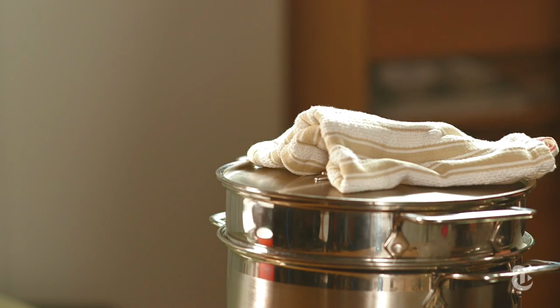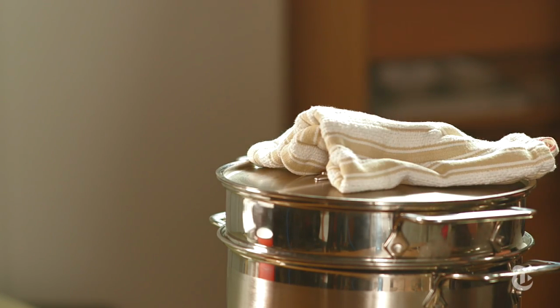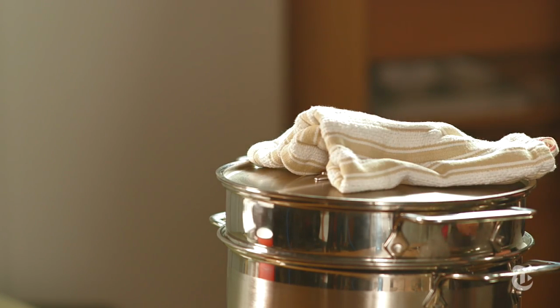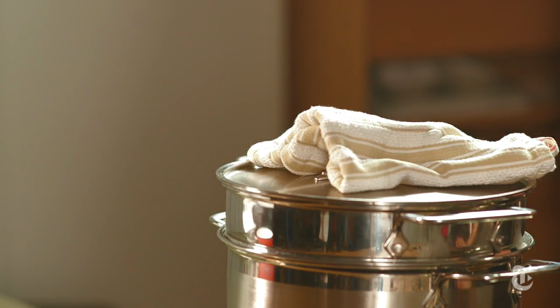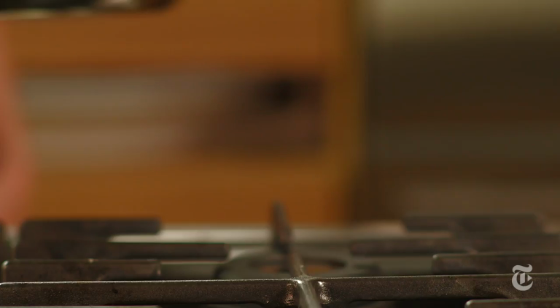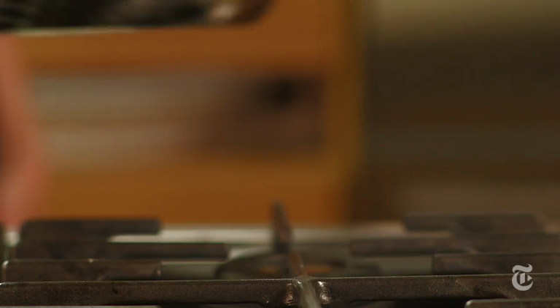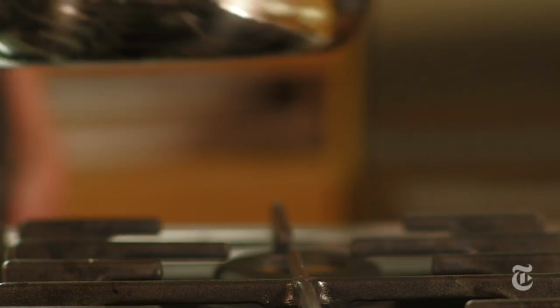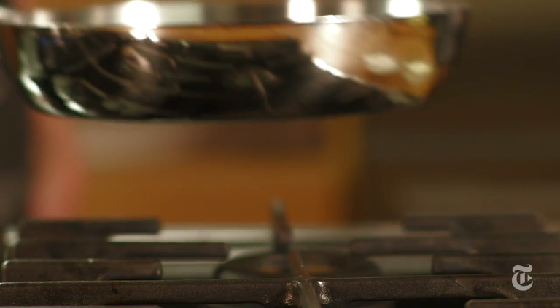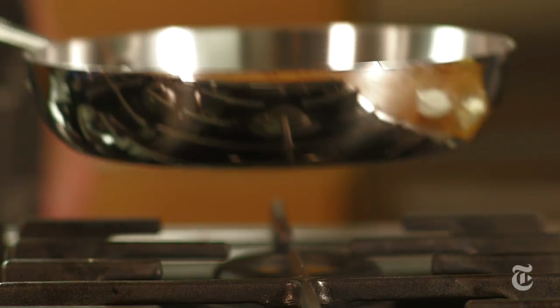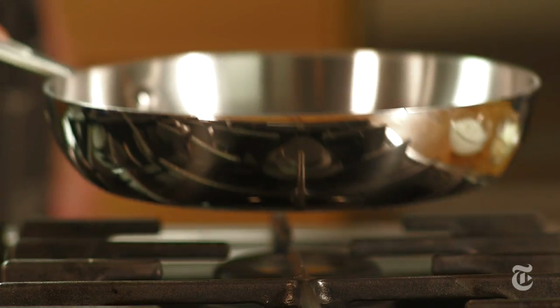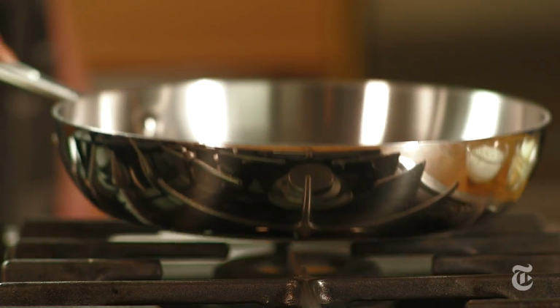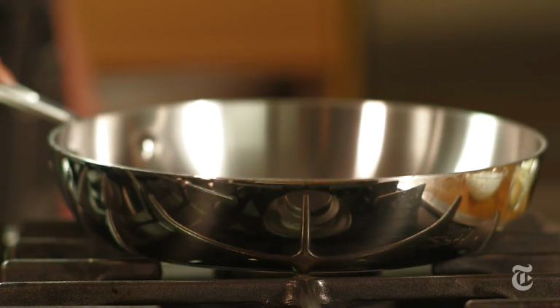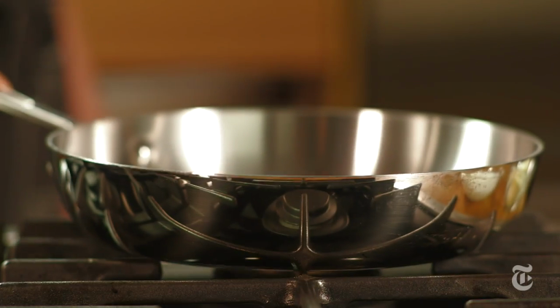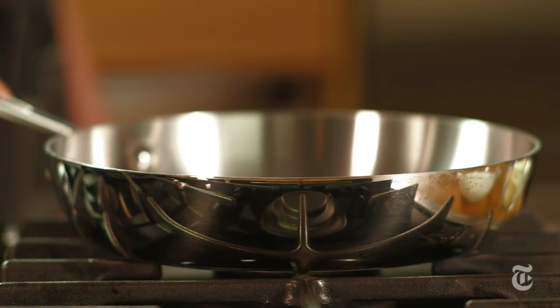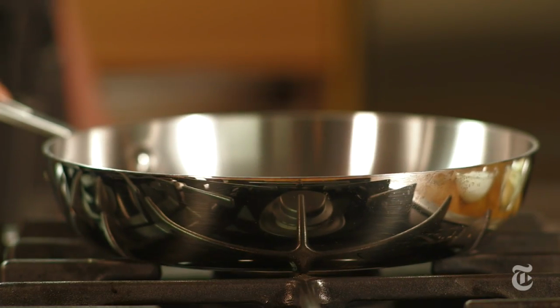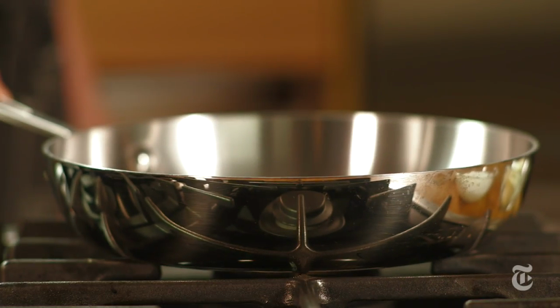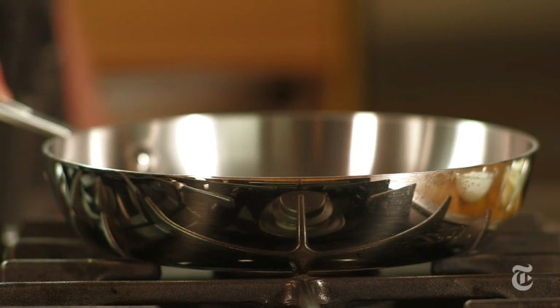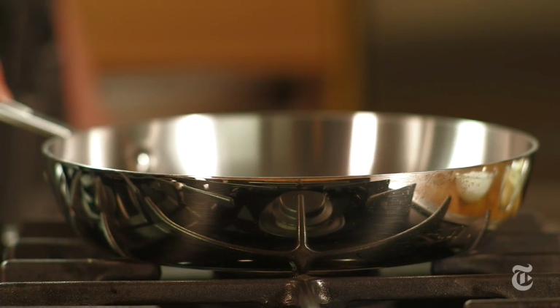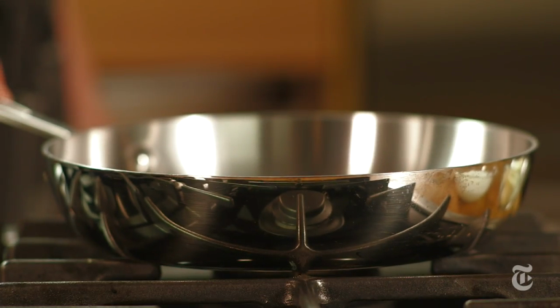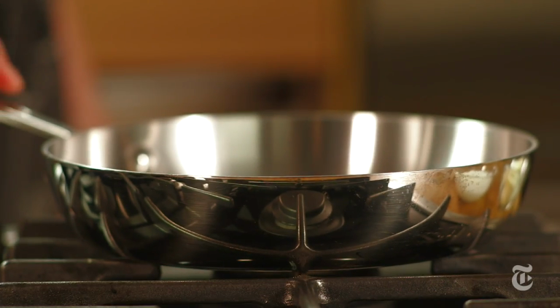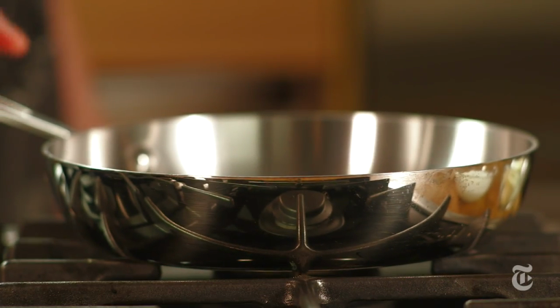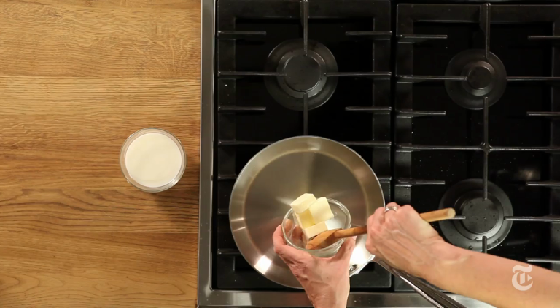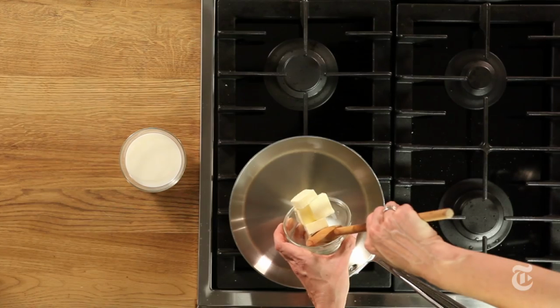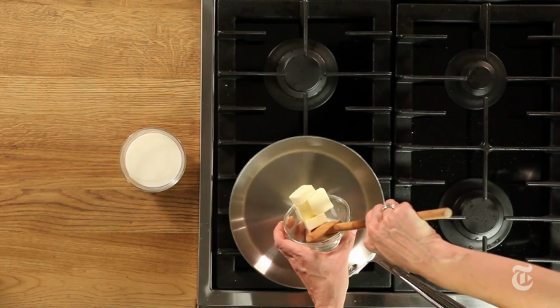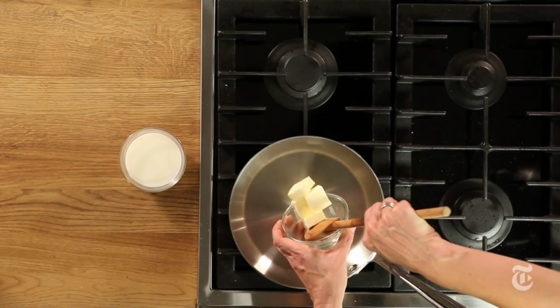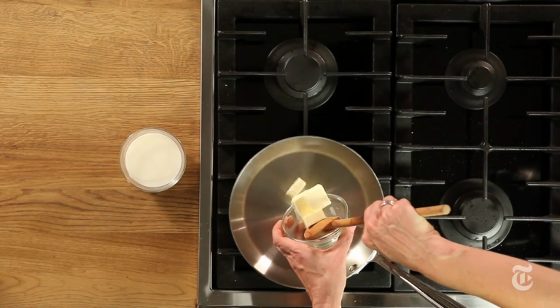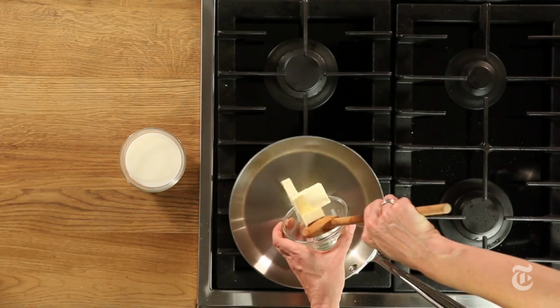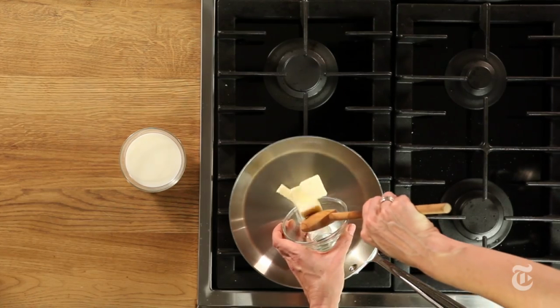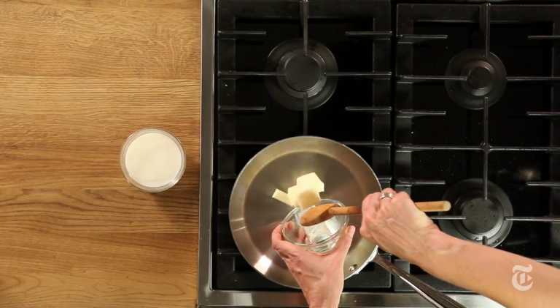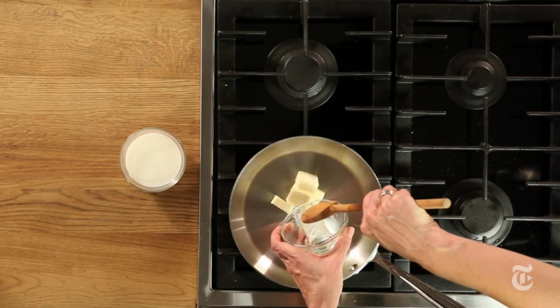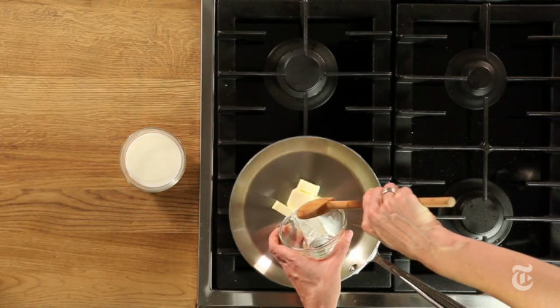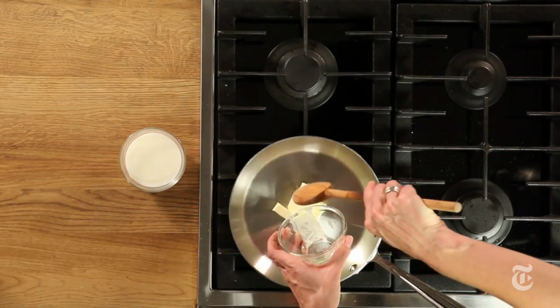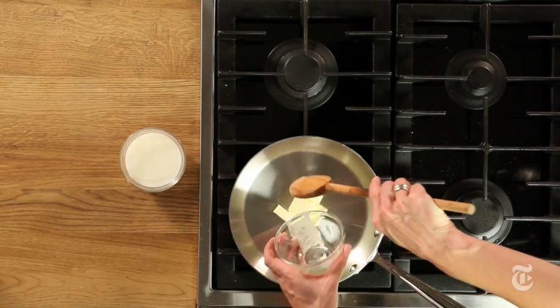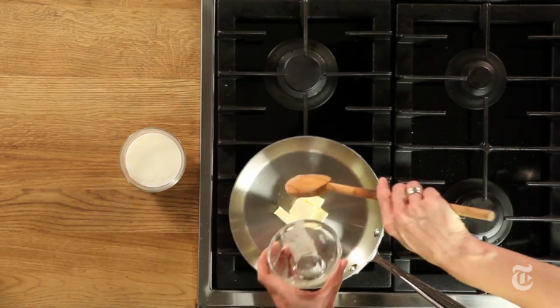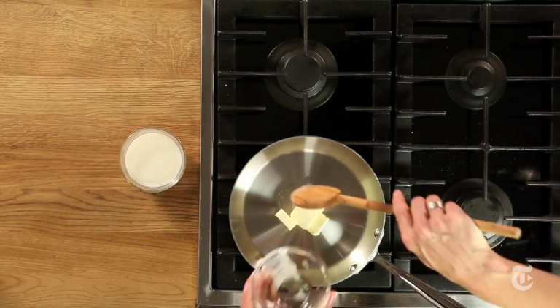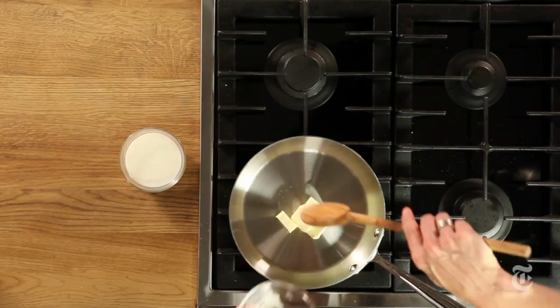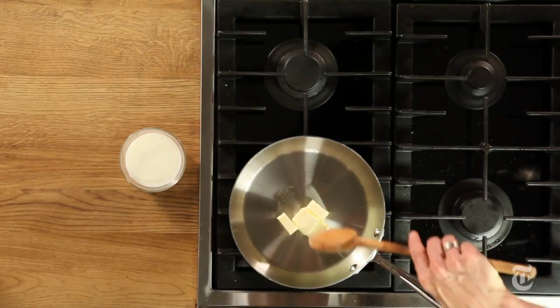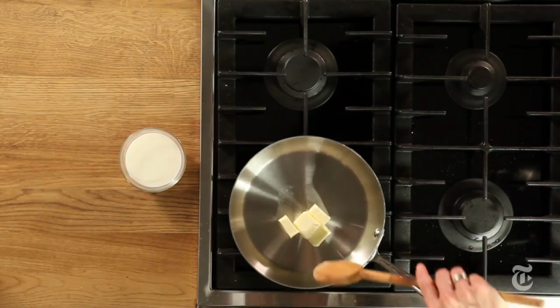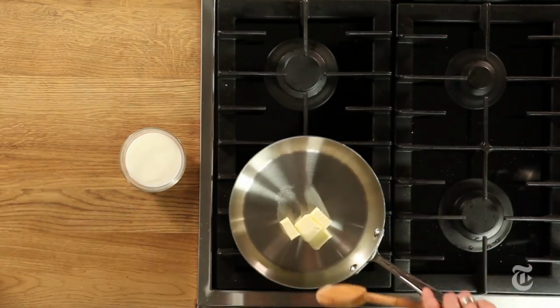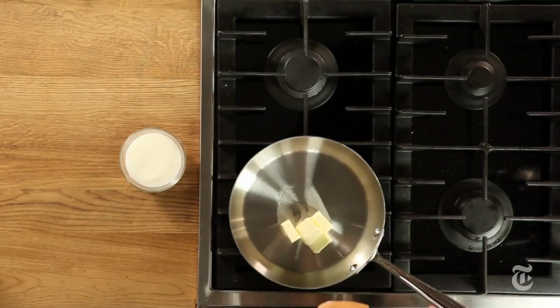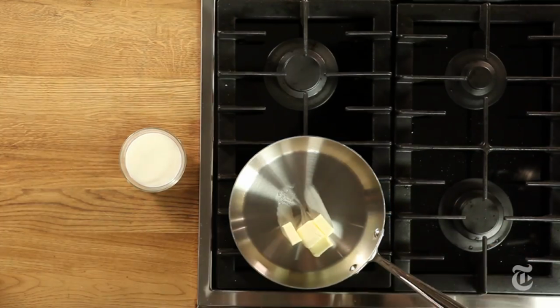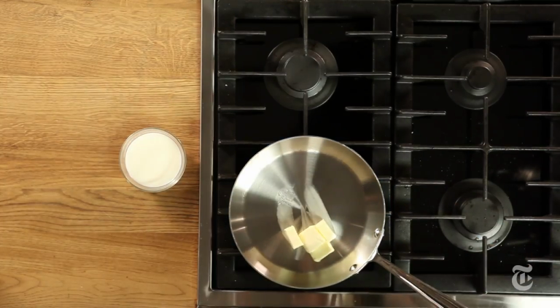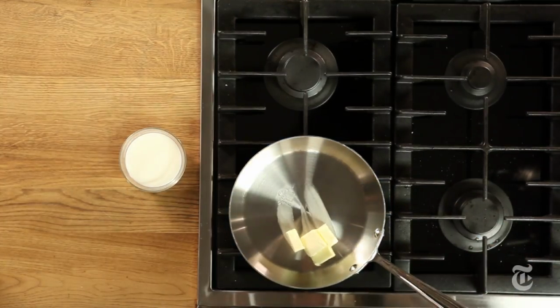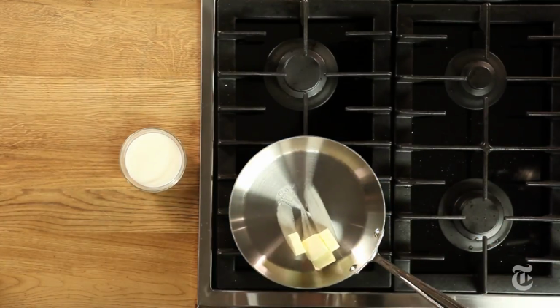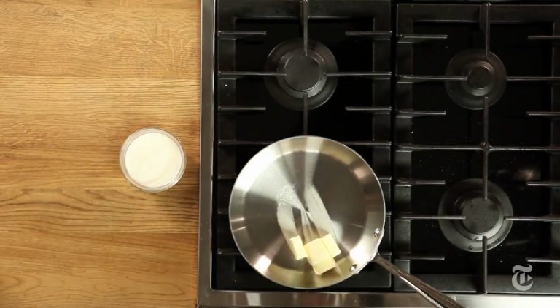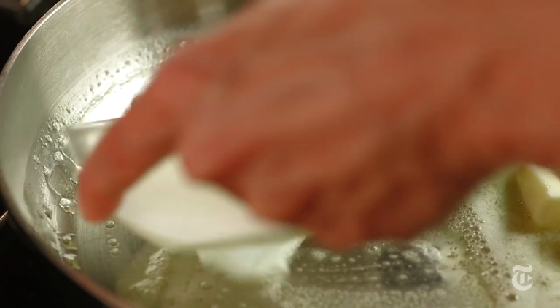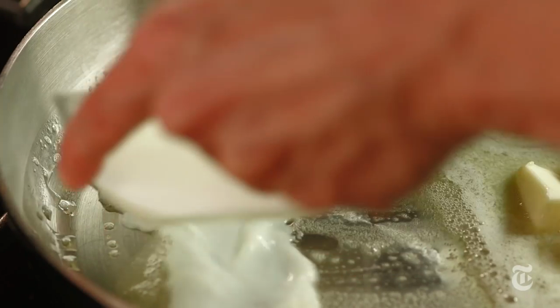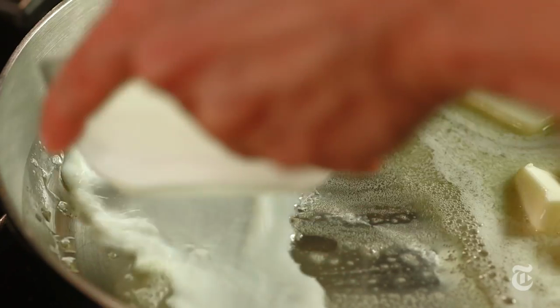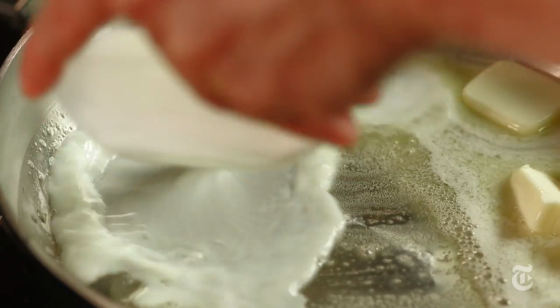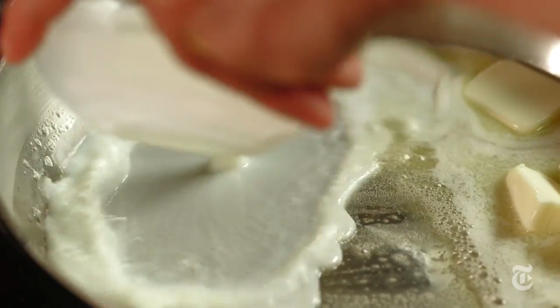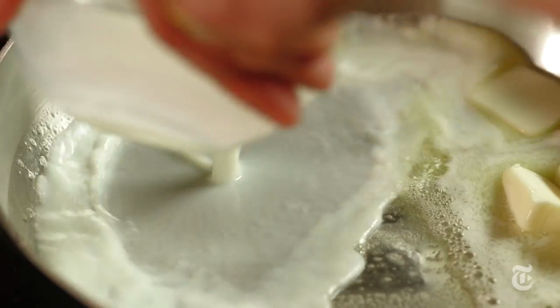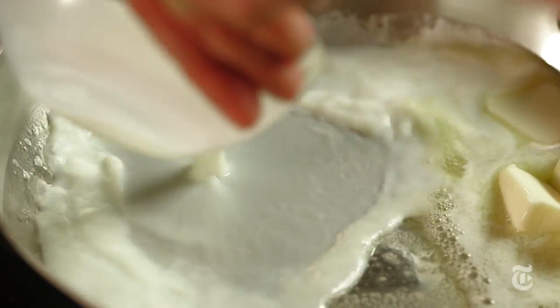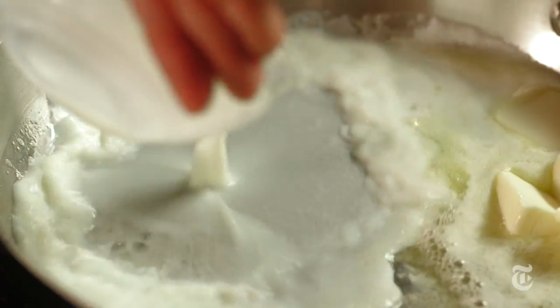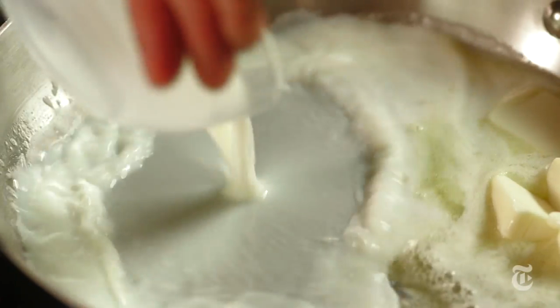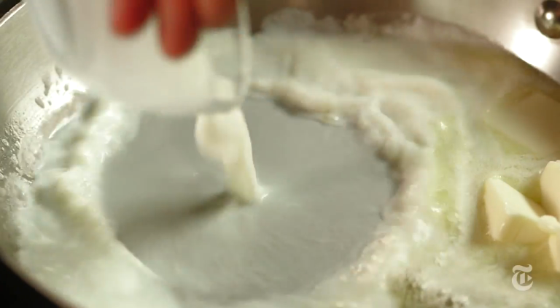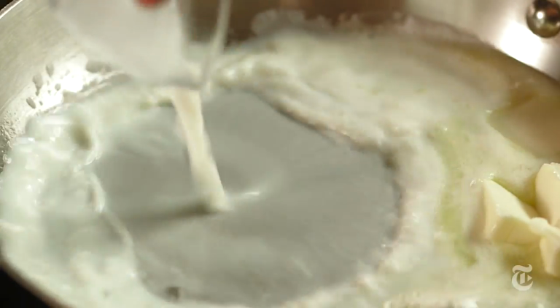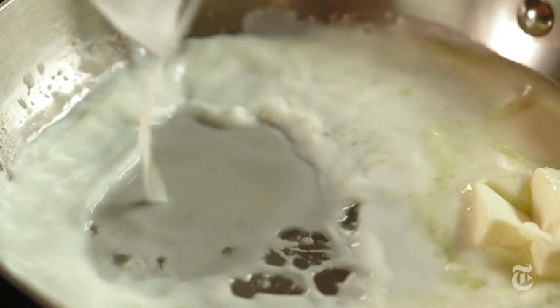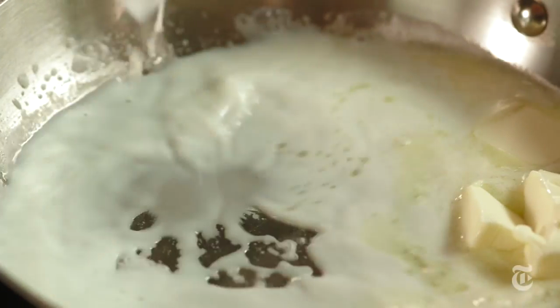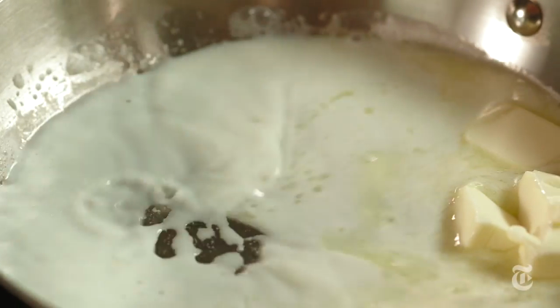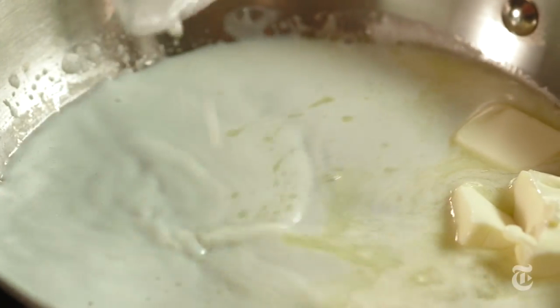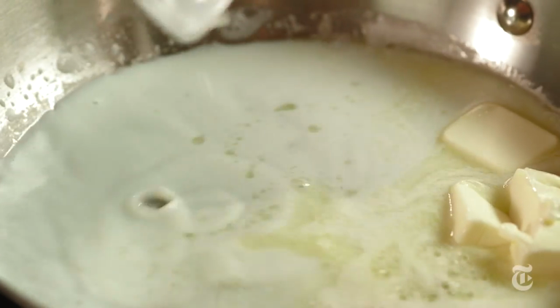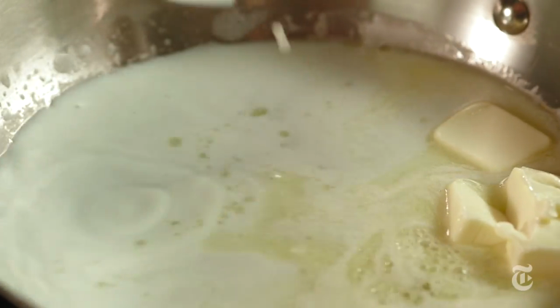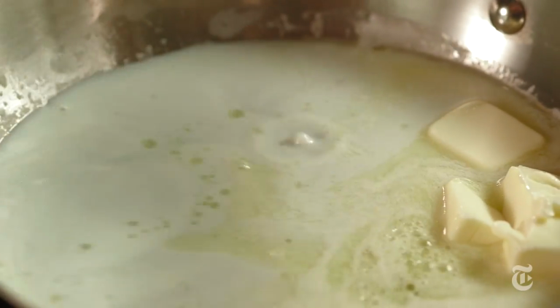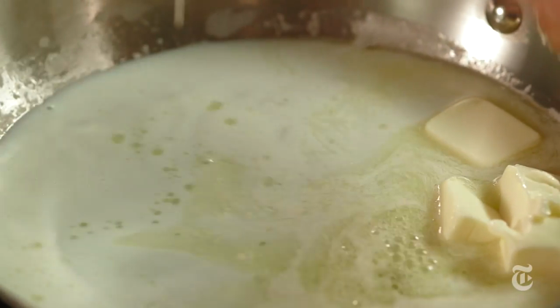Let them cook for about 15 to 20 minutes. In the meantime, melt the butter and warm the milk that will be added to the potatoes for mashing. You can do this in one saucepan.